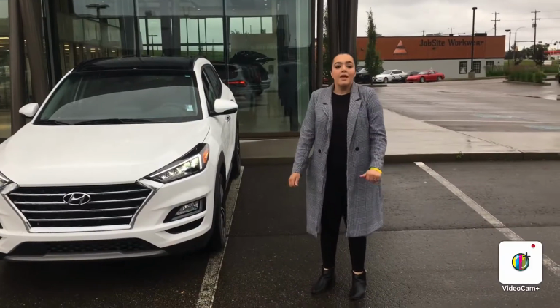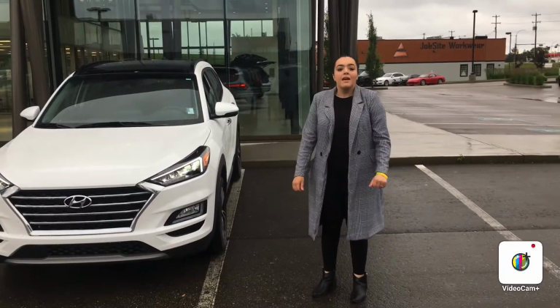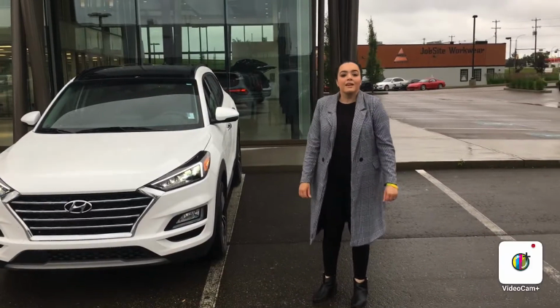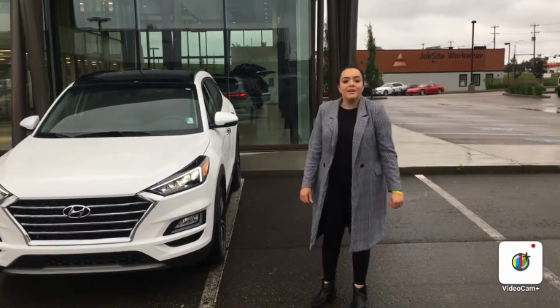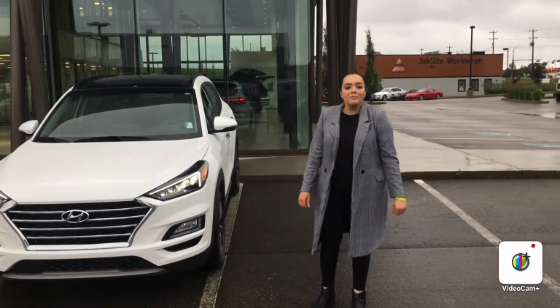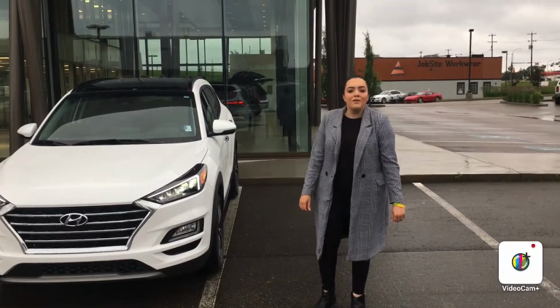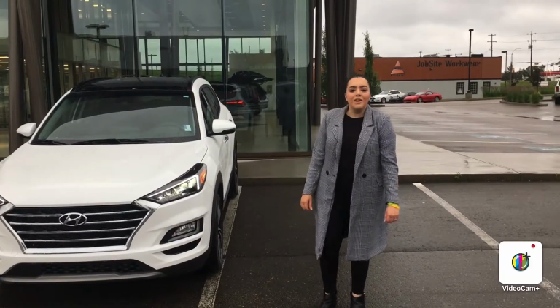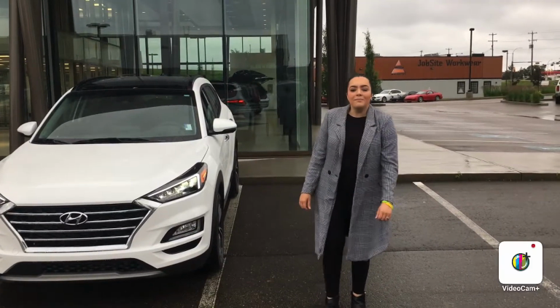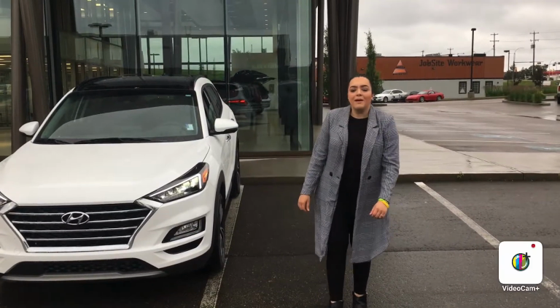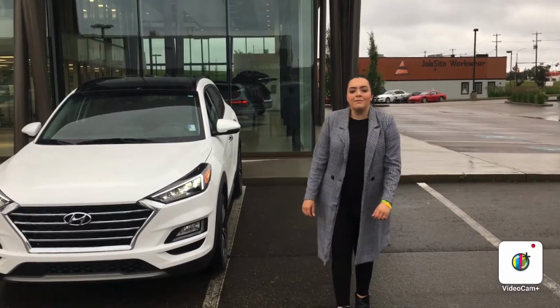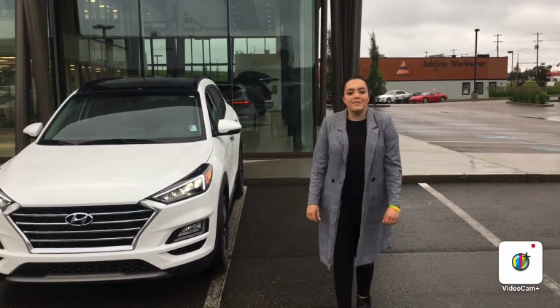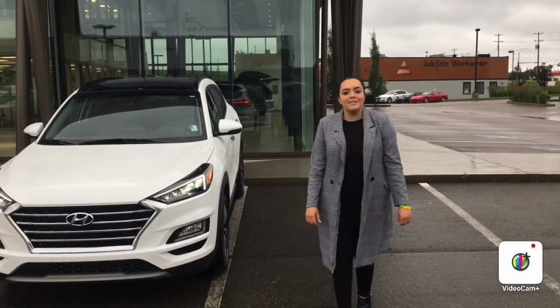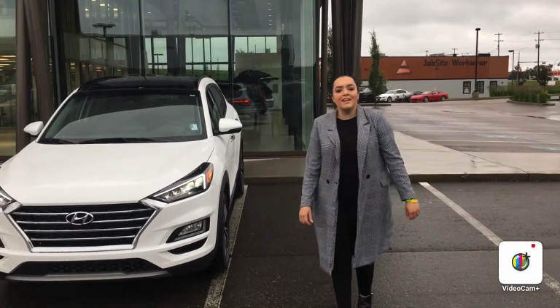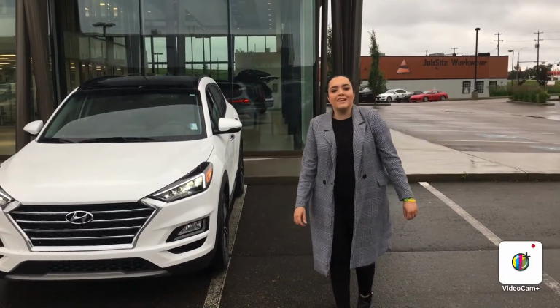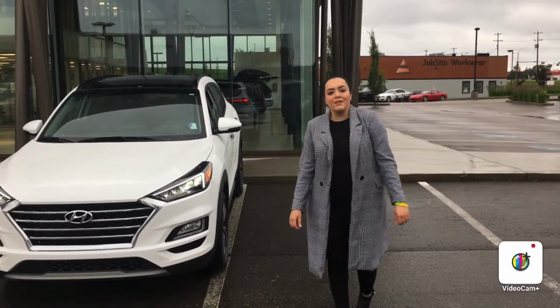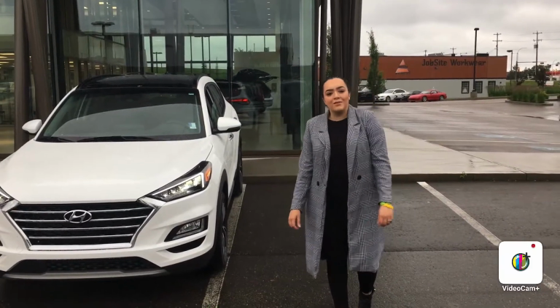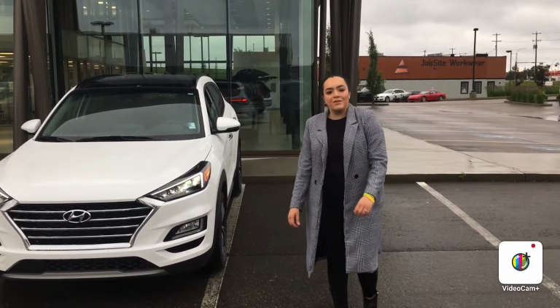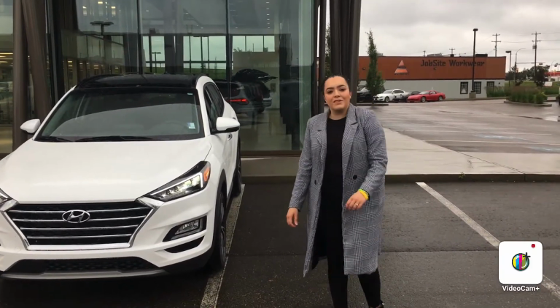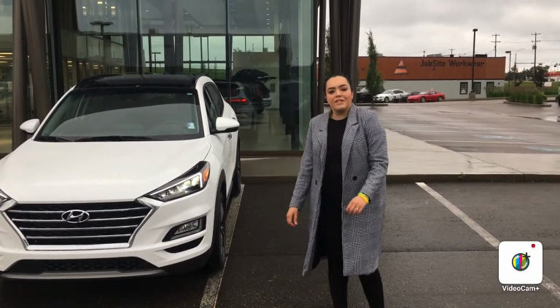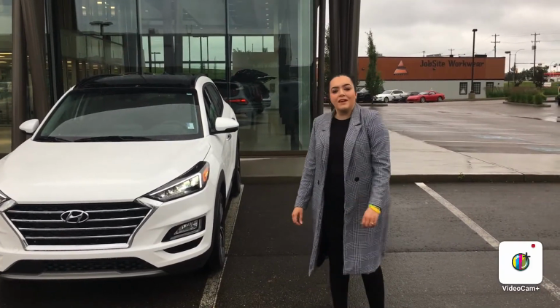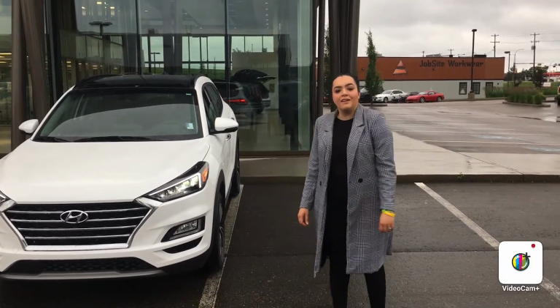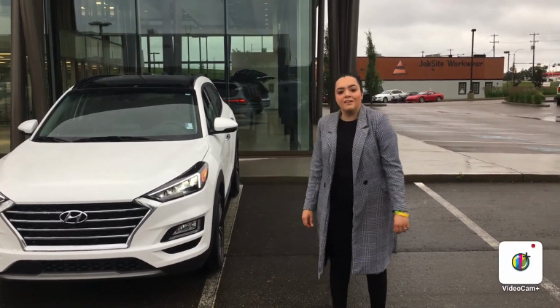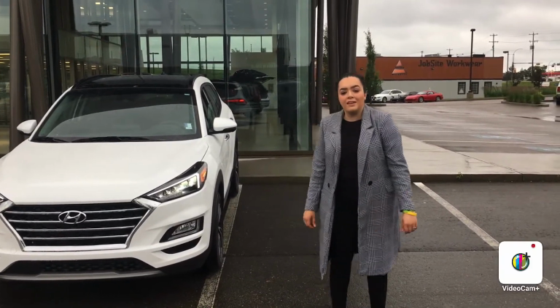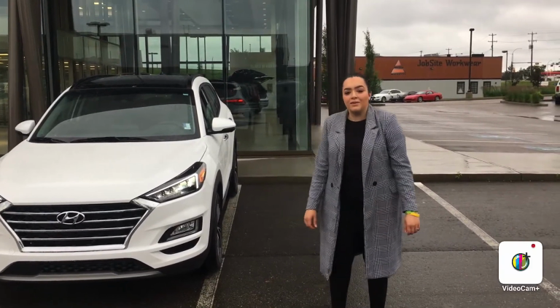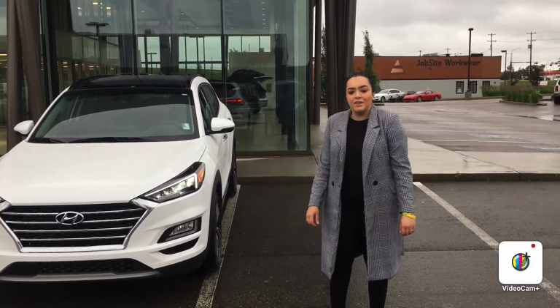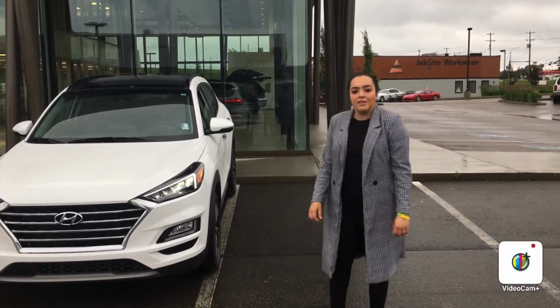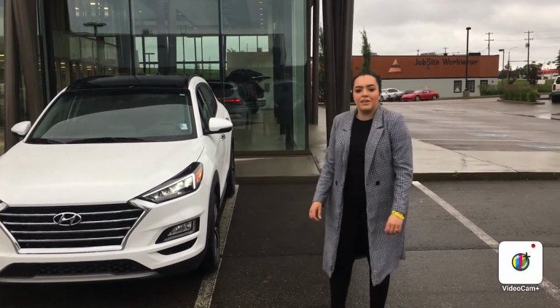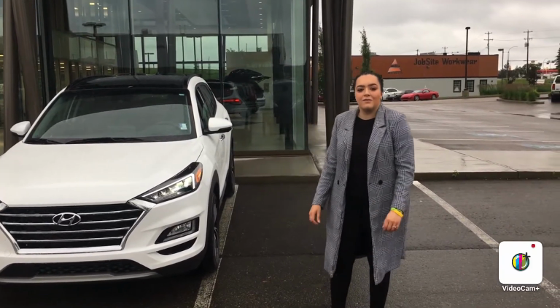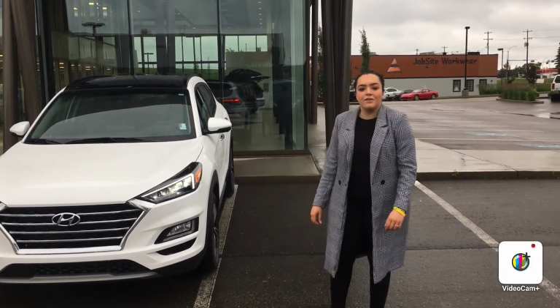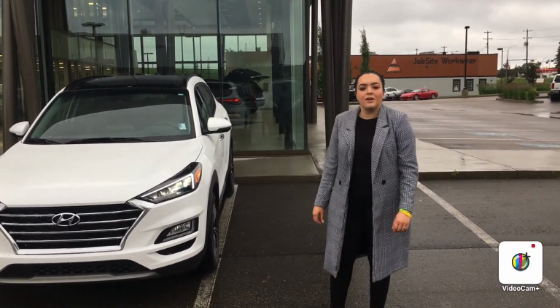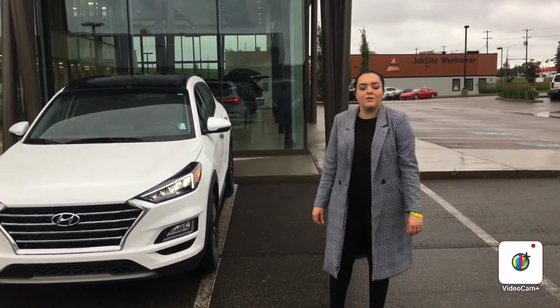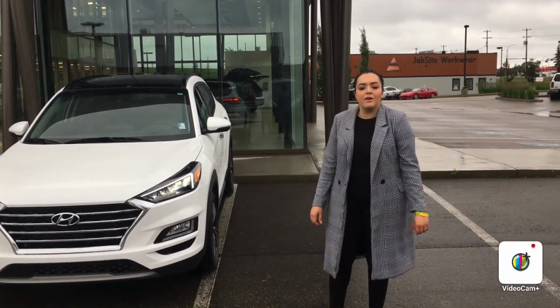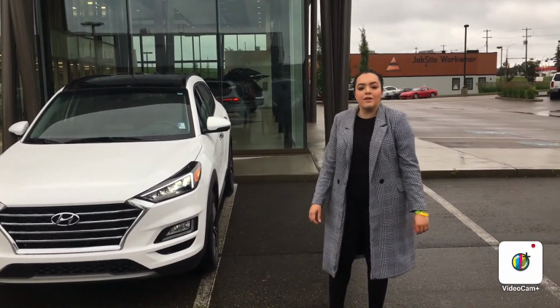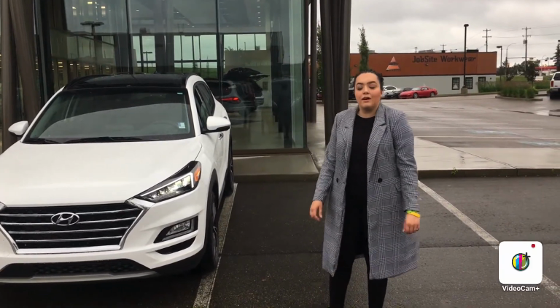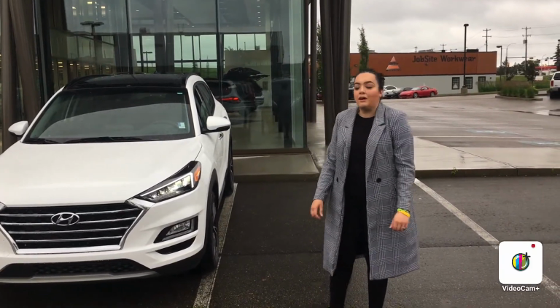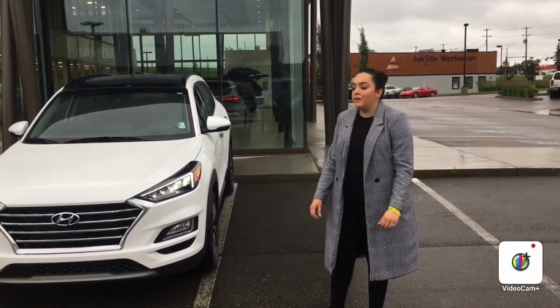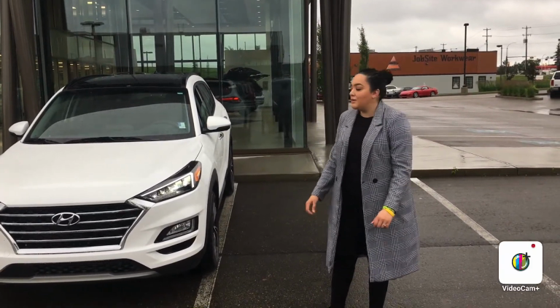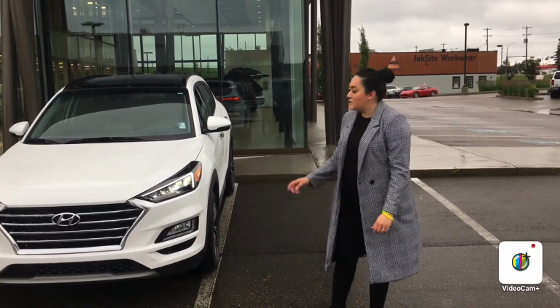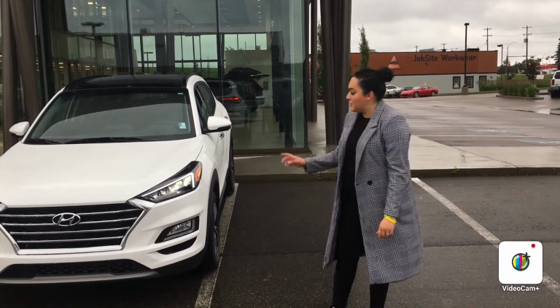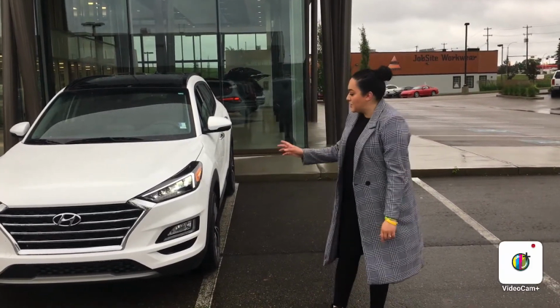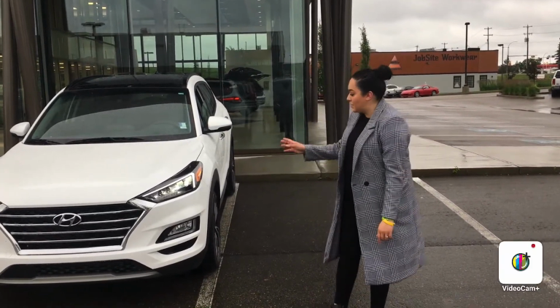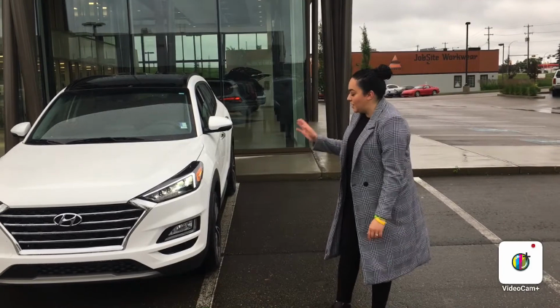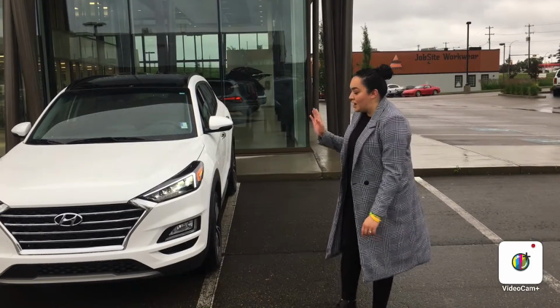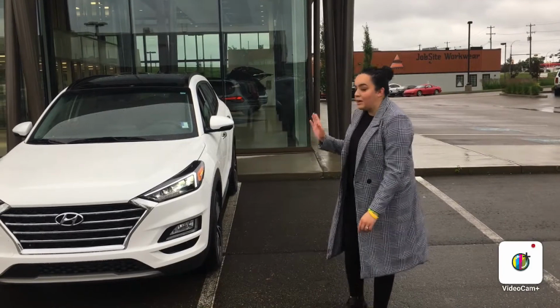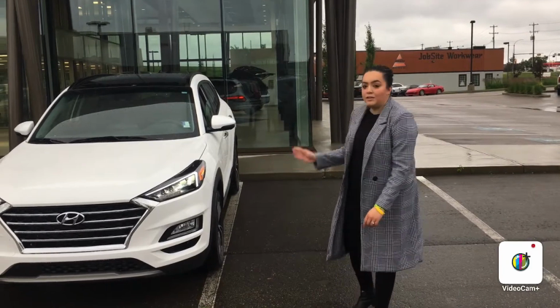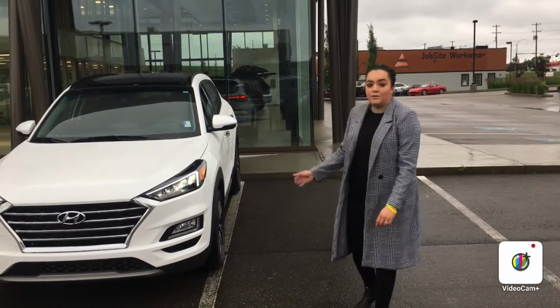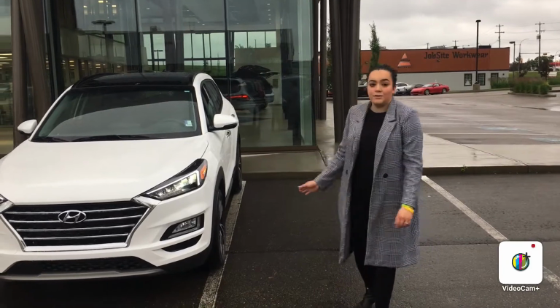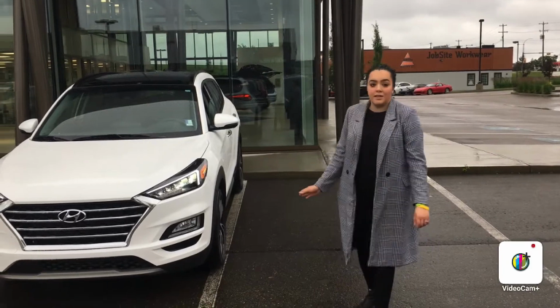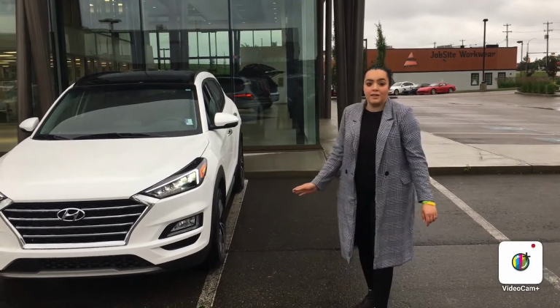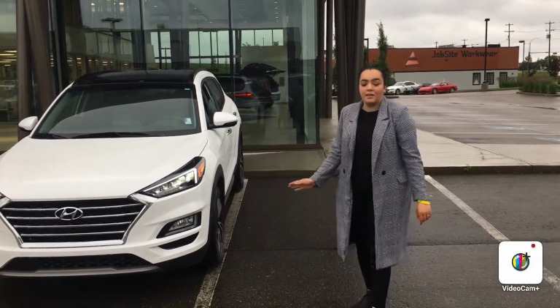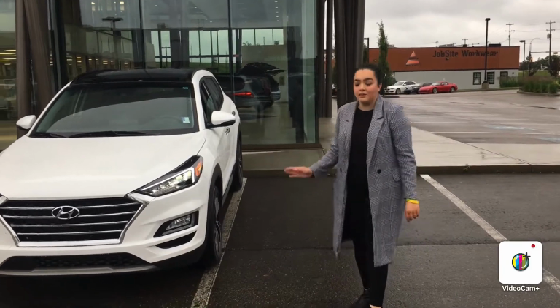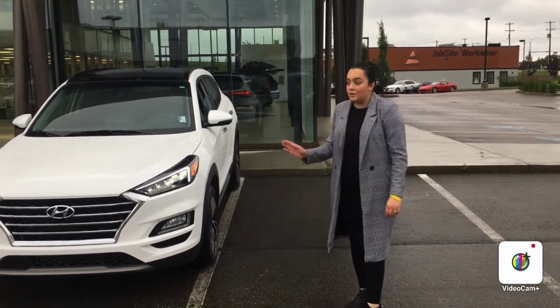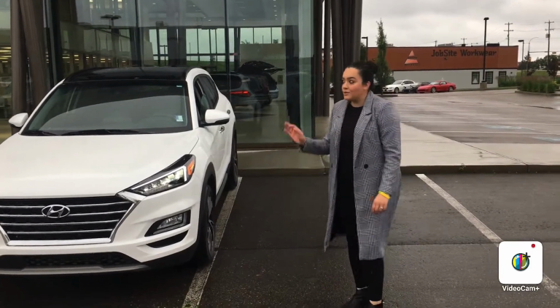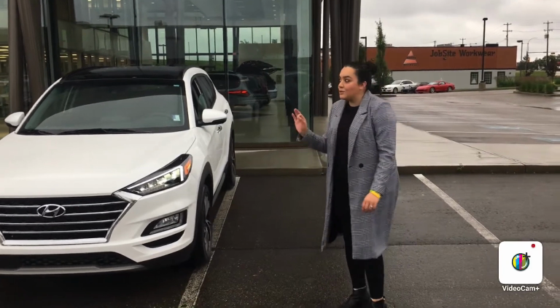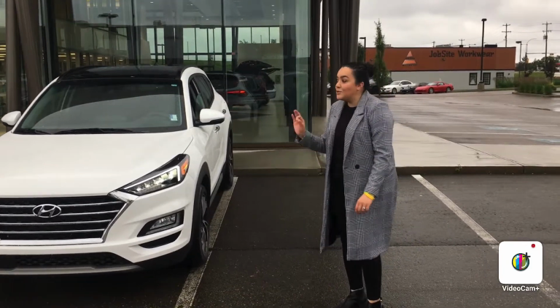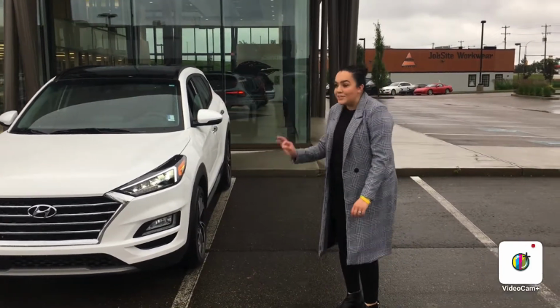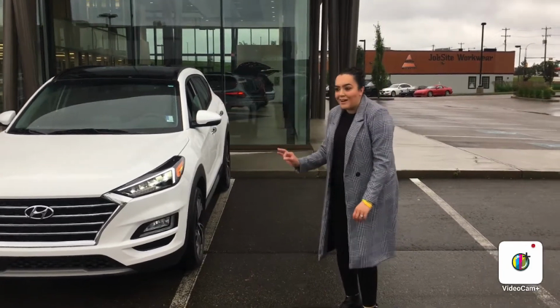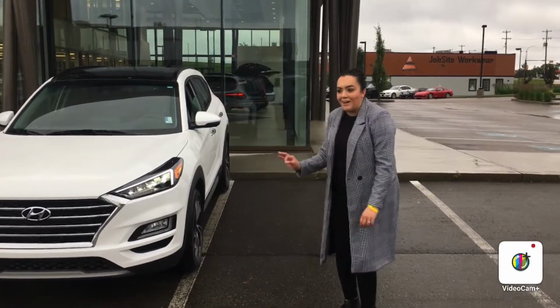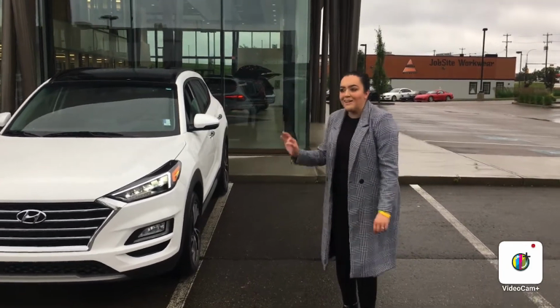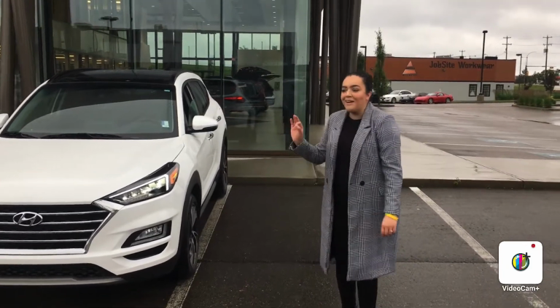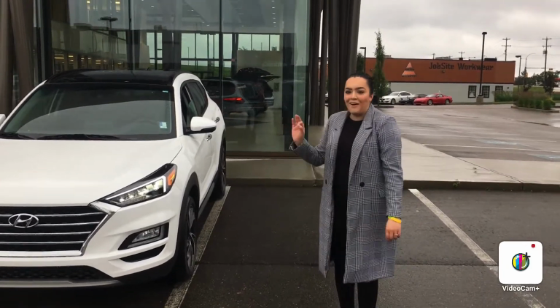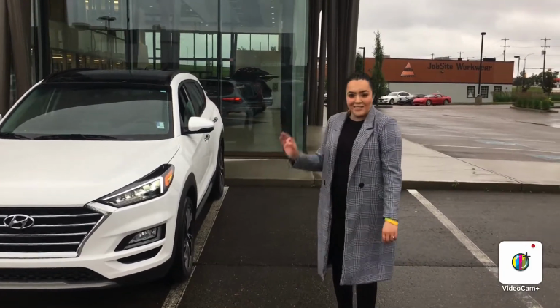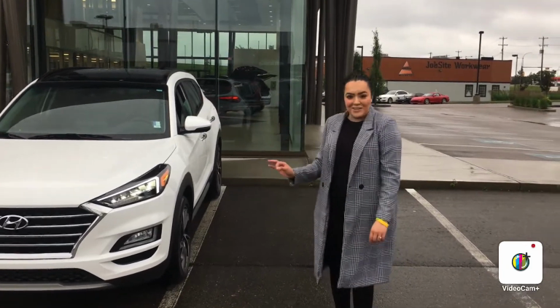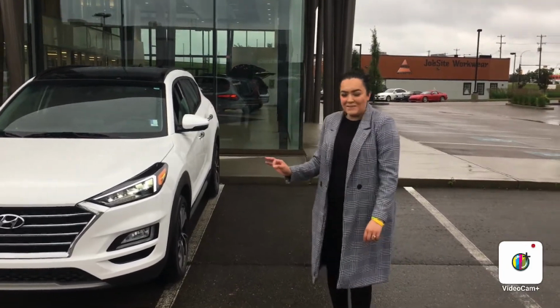Good morning, this is Dalia here at River City Hyundai. I want to thank you for inquiring on our 2020 Hyundai Tucson Ultimate.